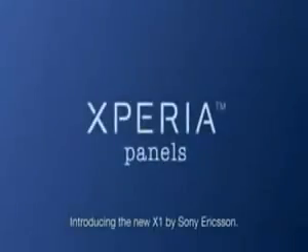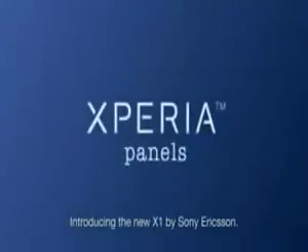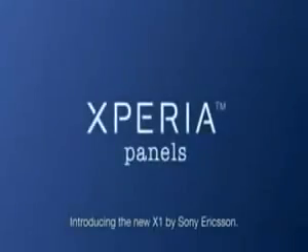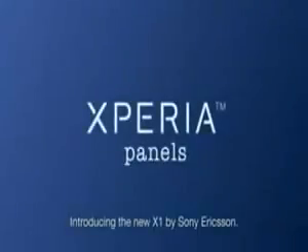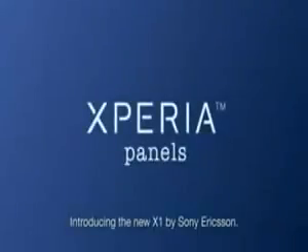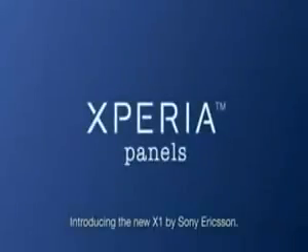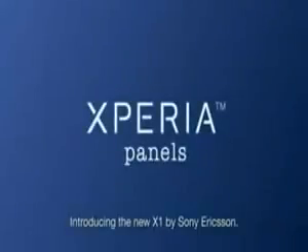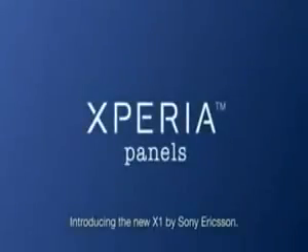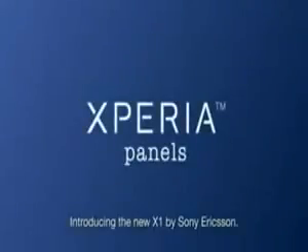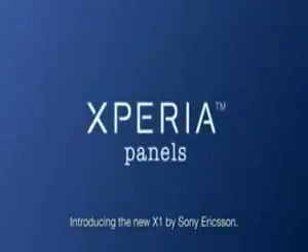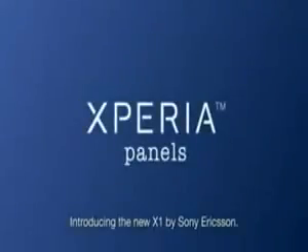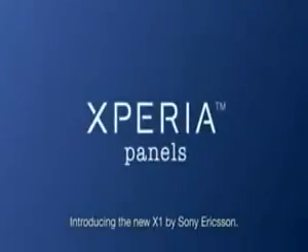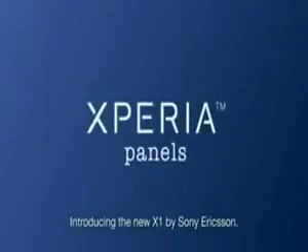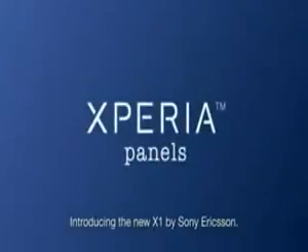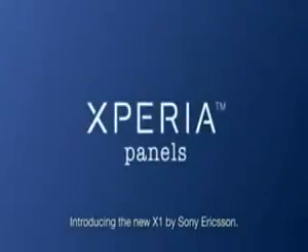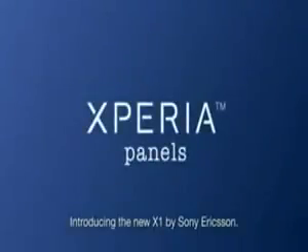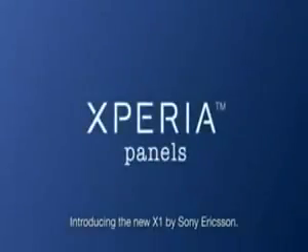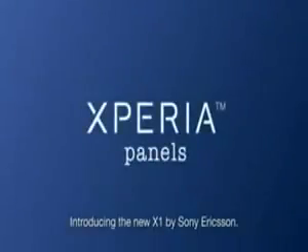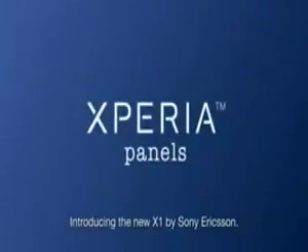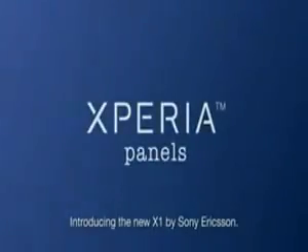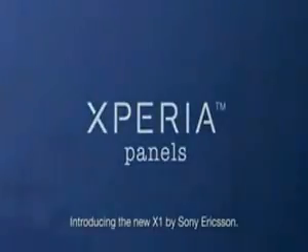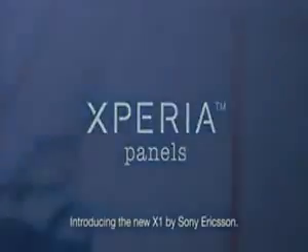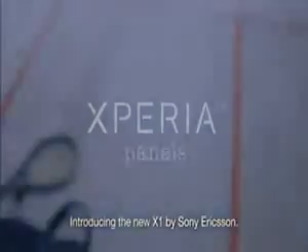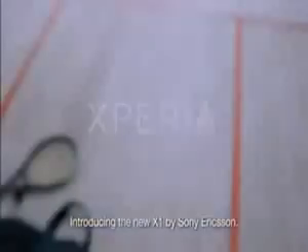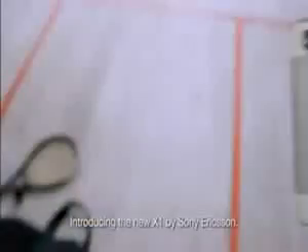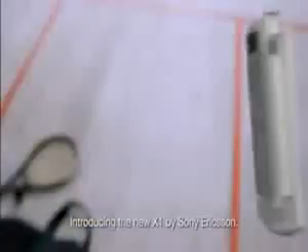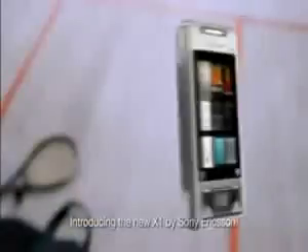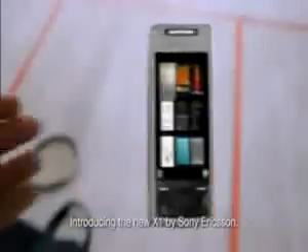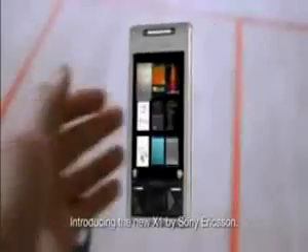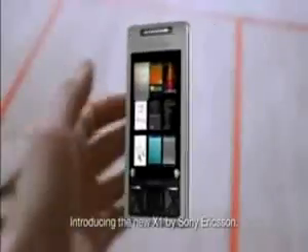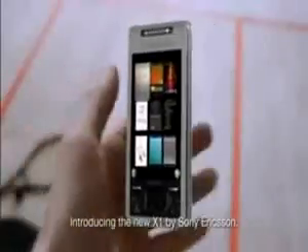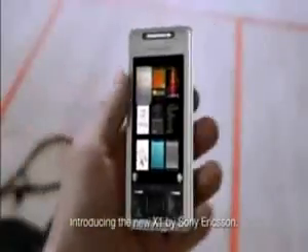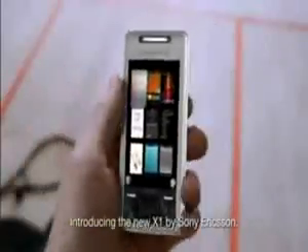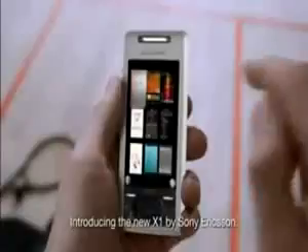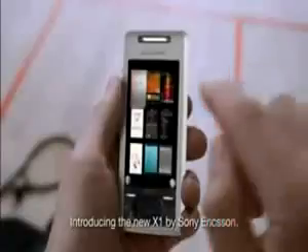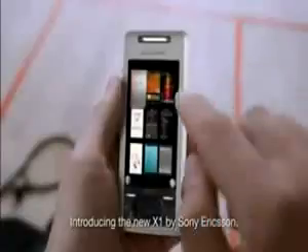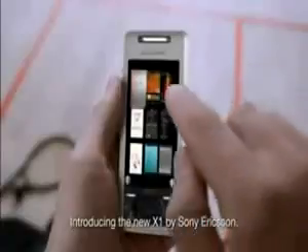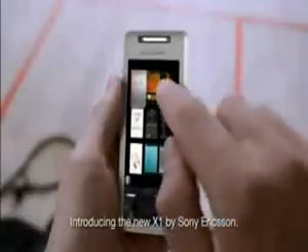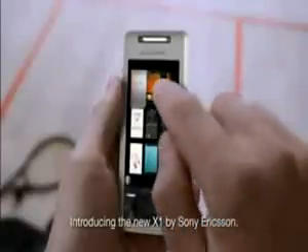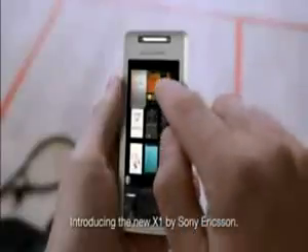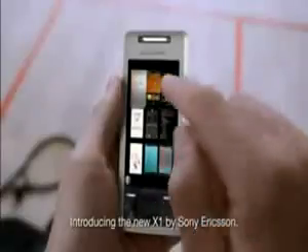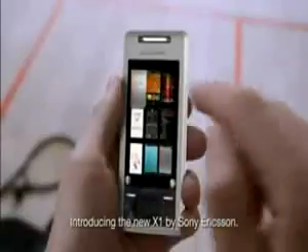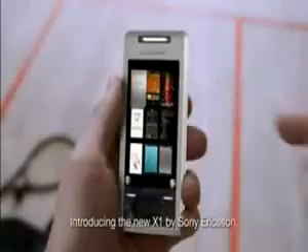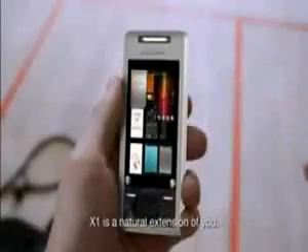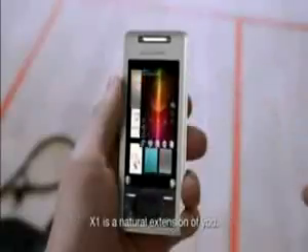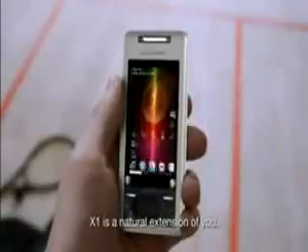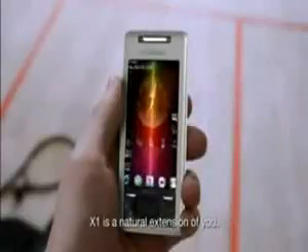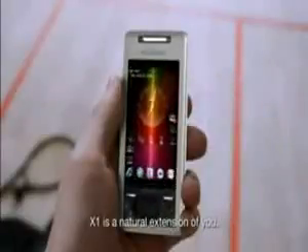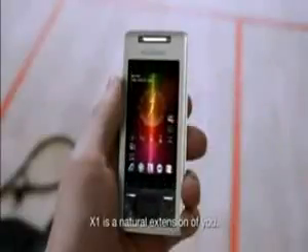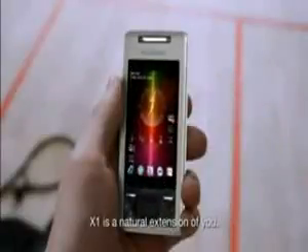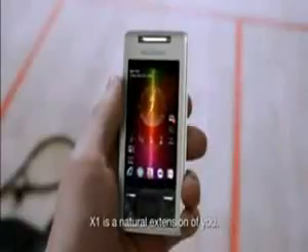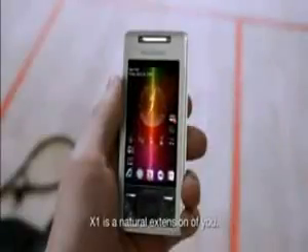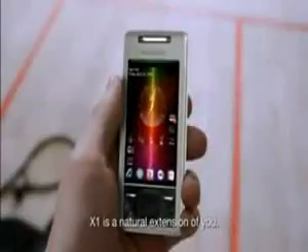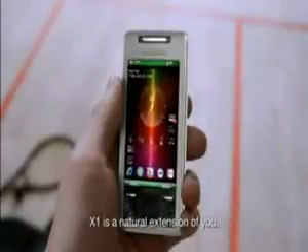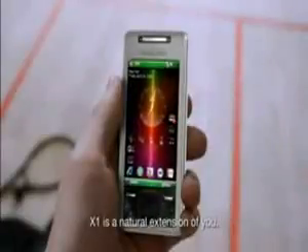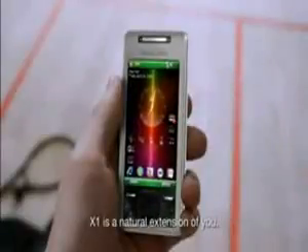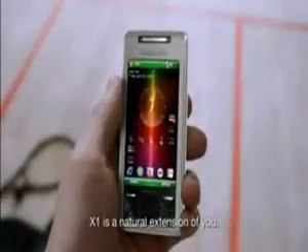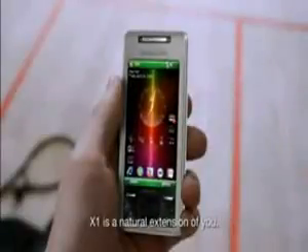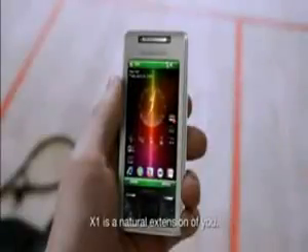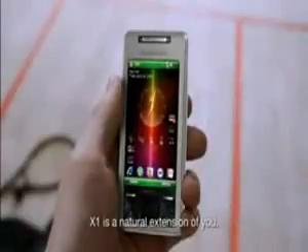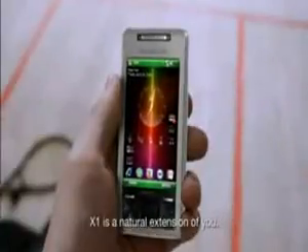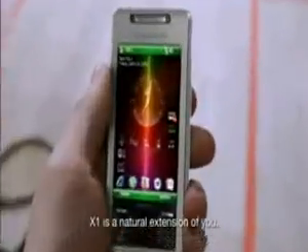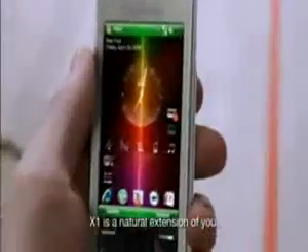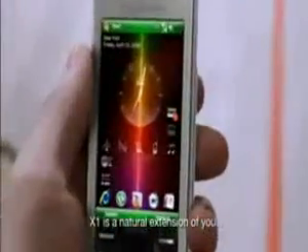Introducing the new X1 by Sony Ericsson. X1 is a natural extension of you.